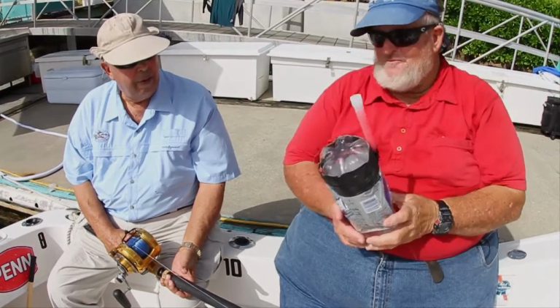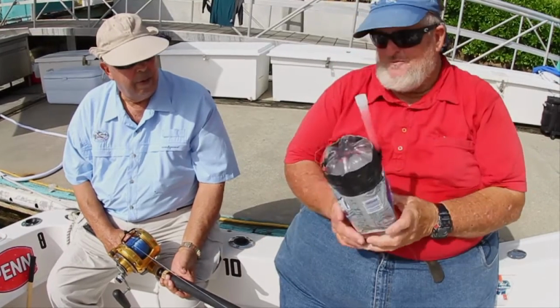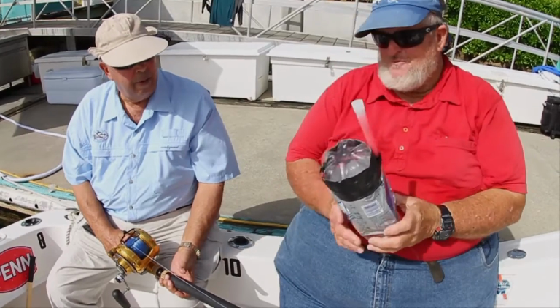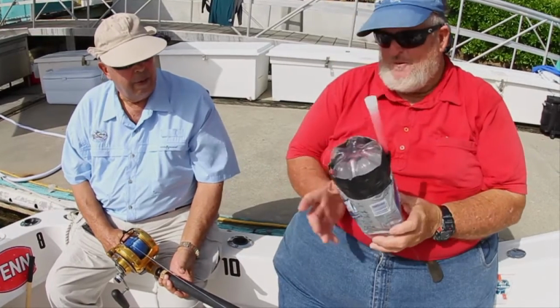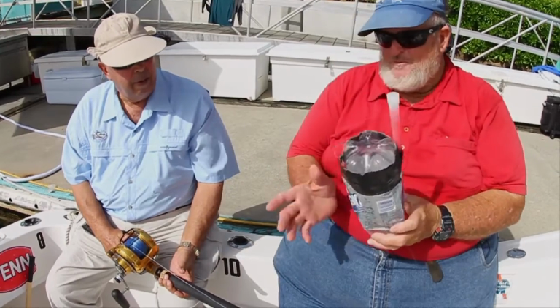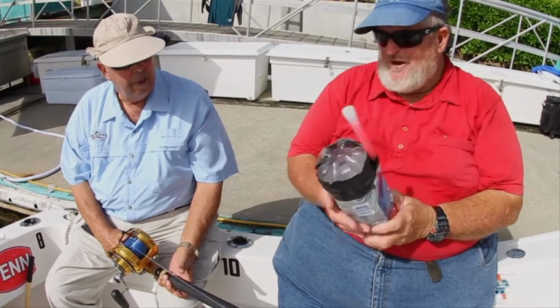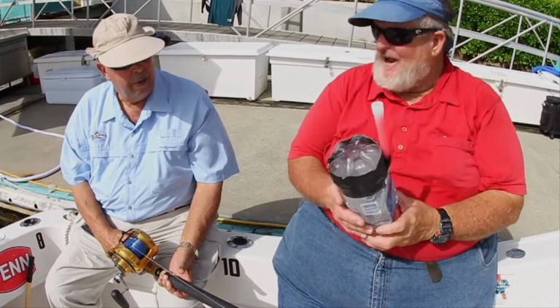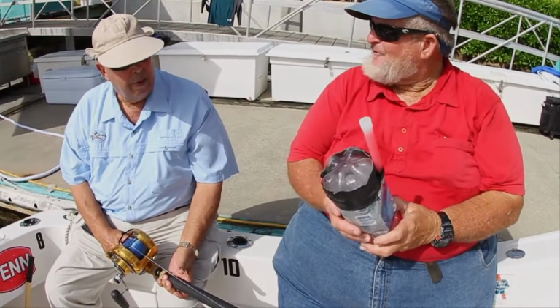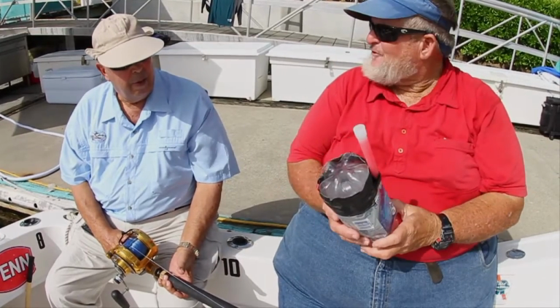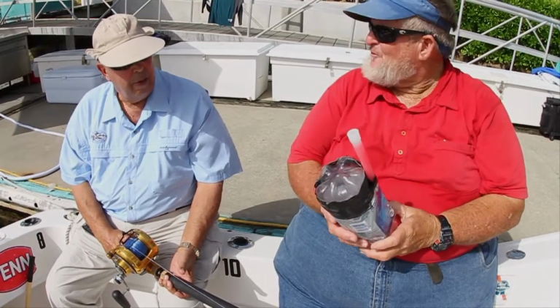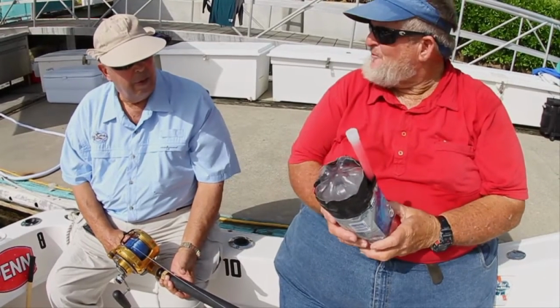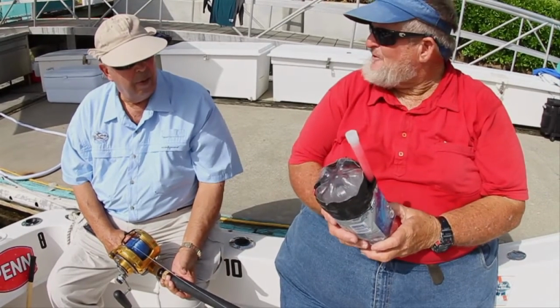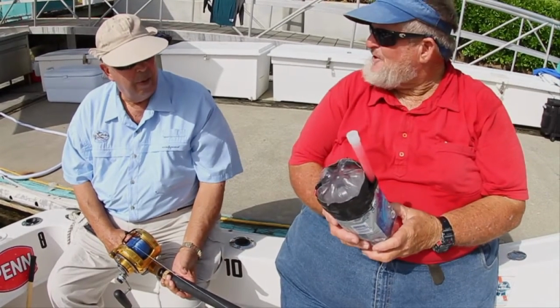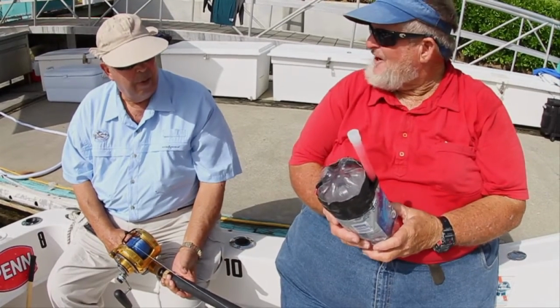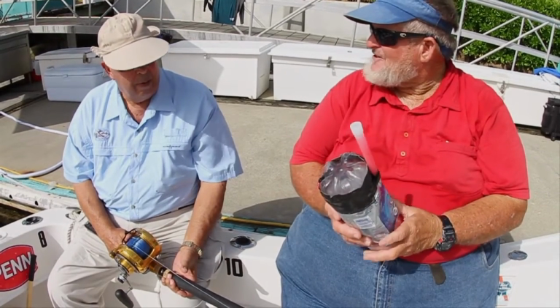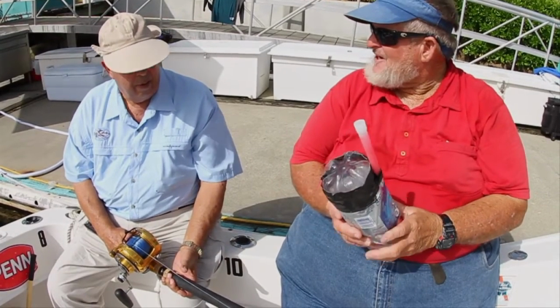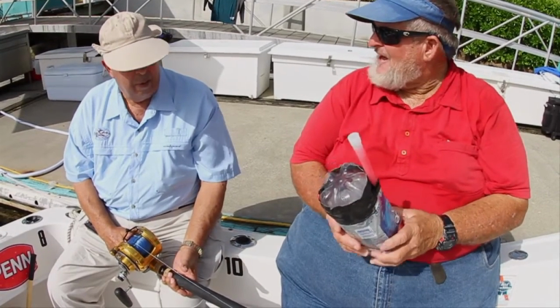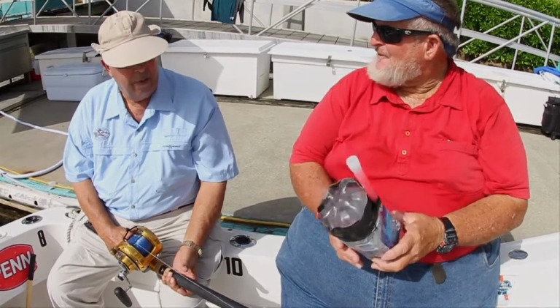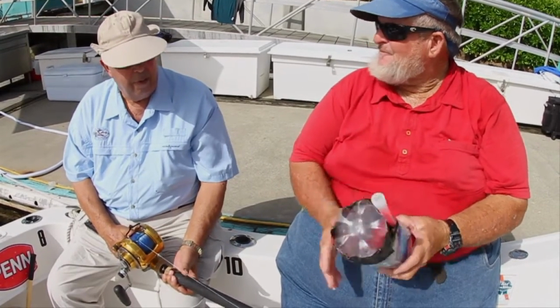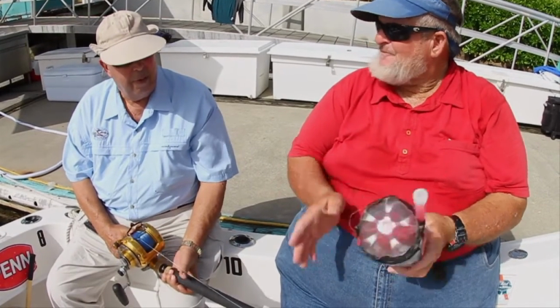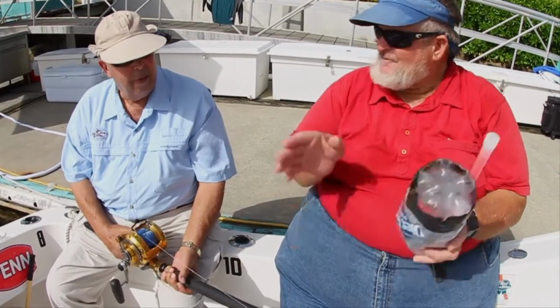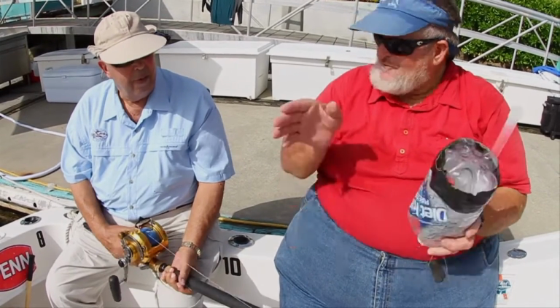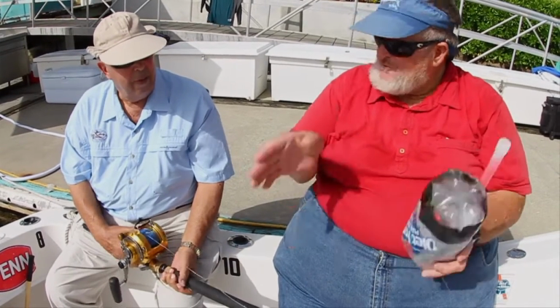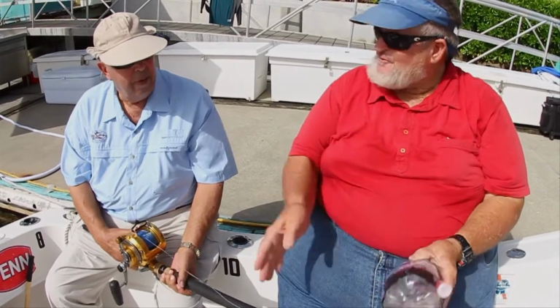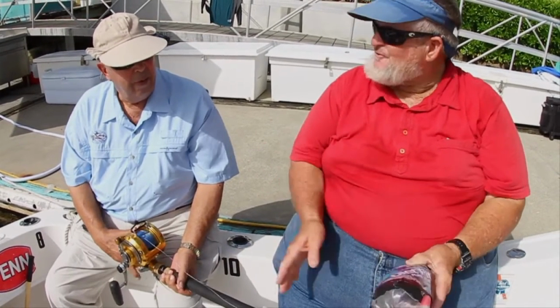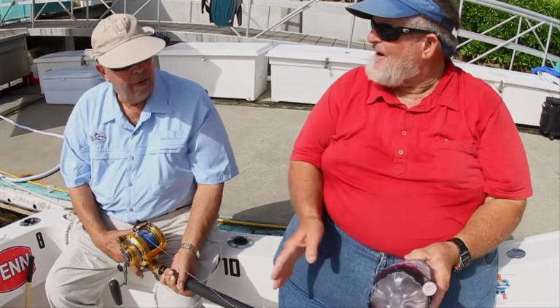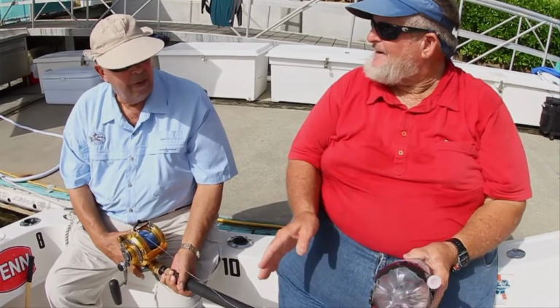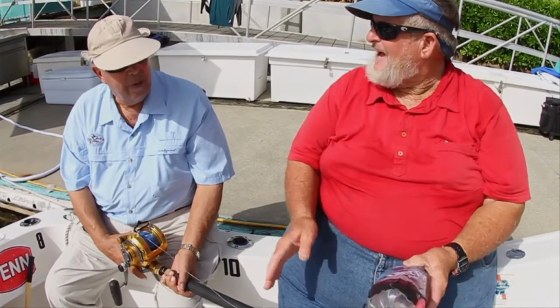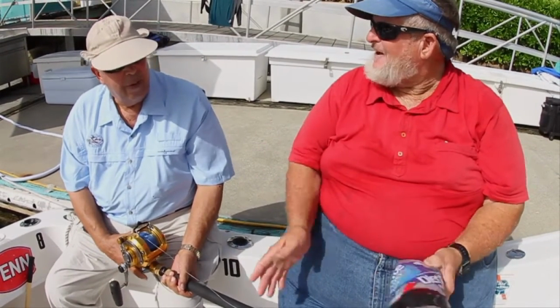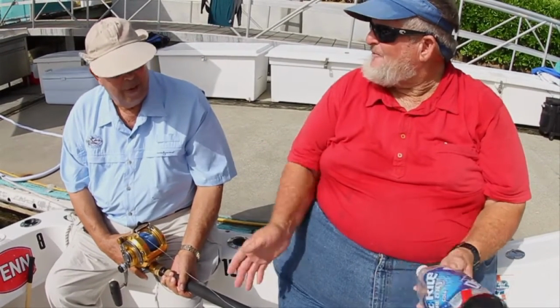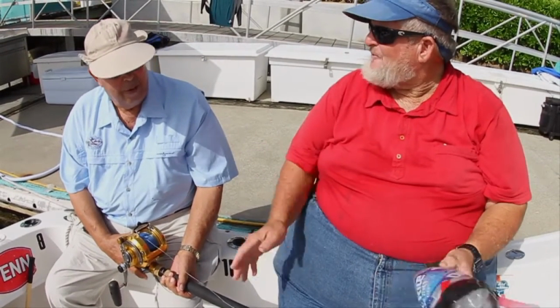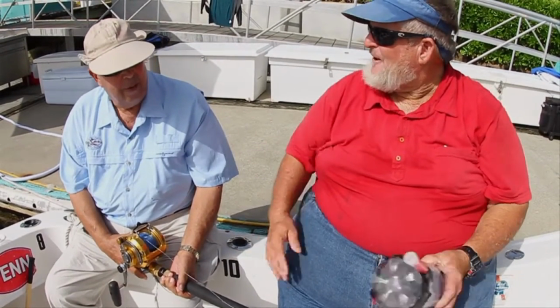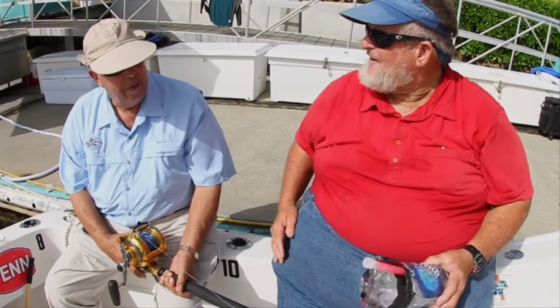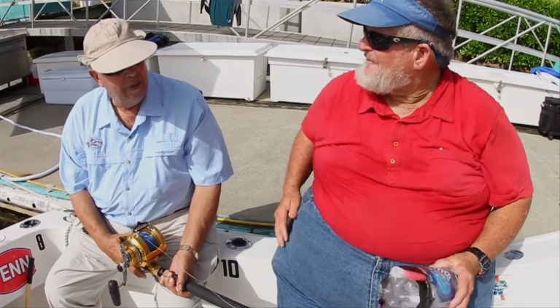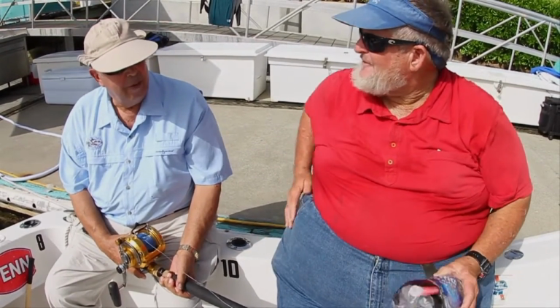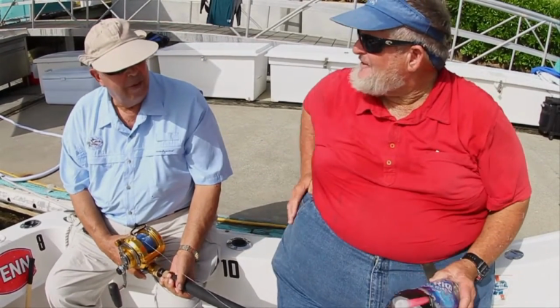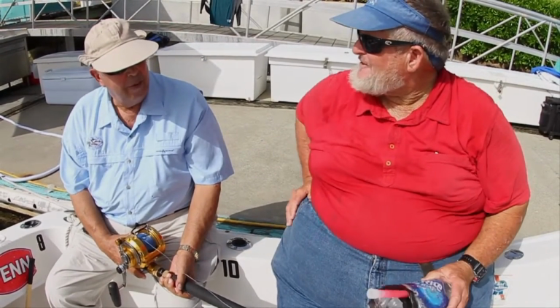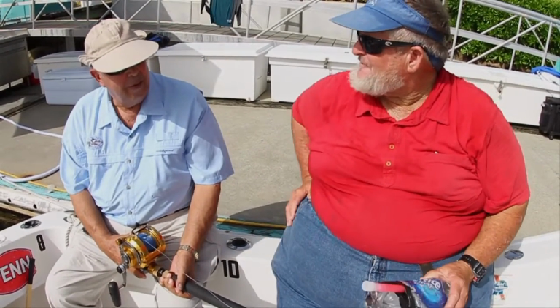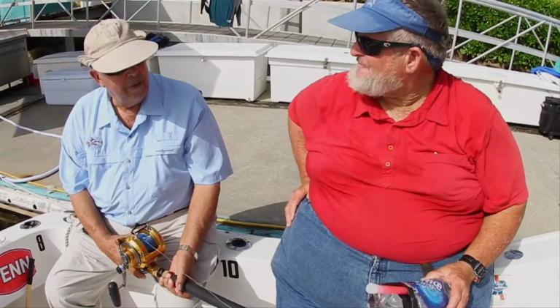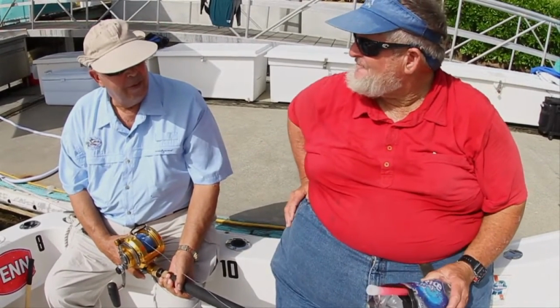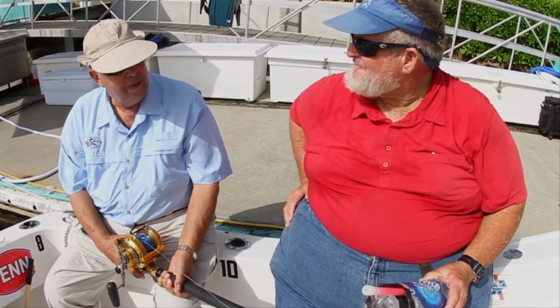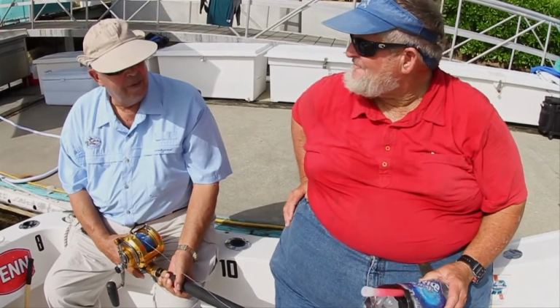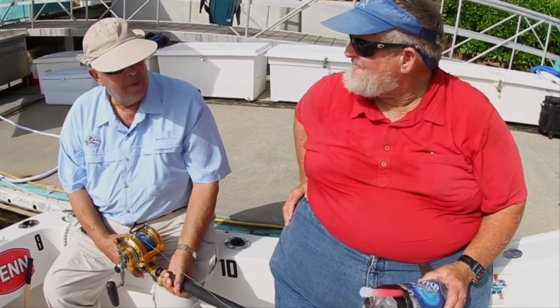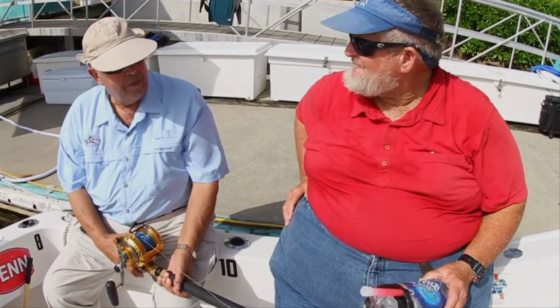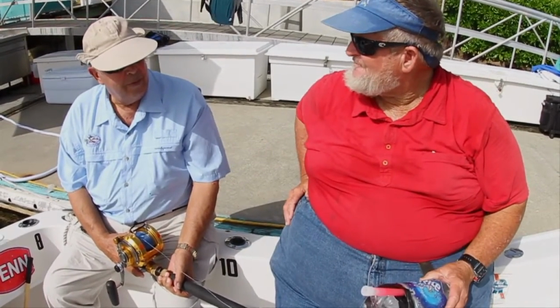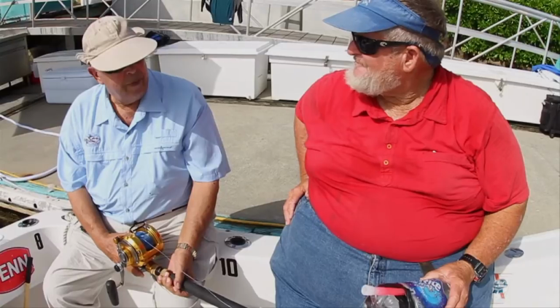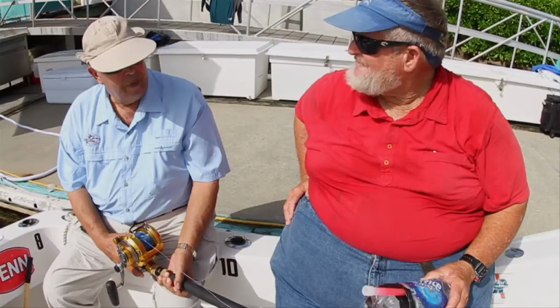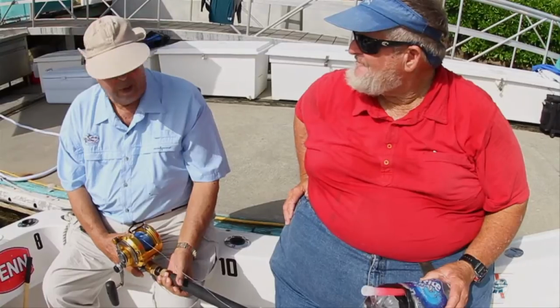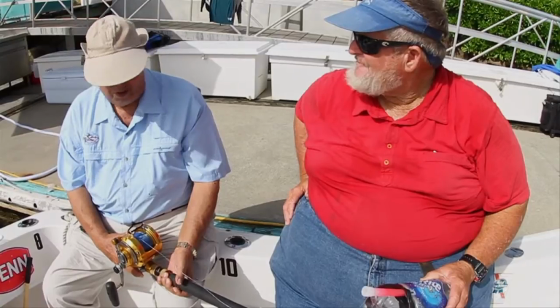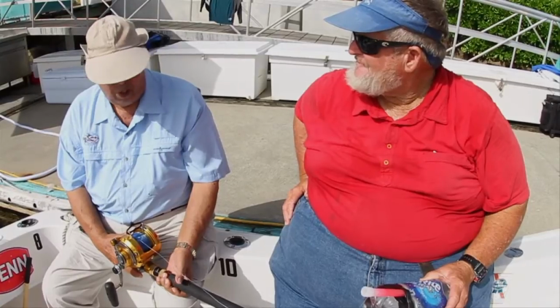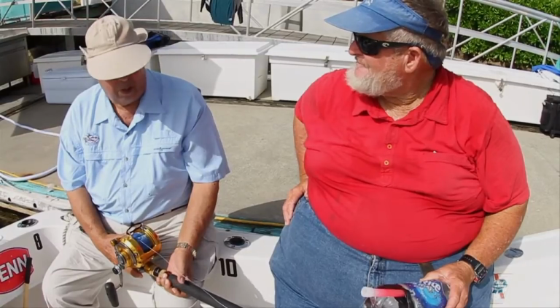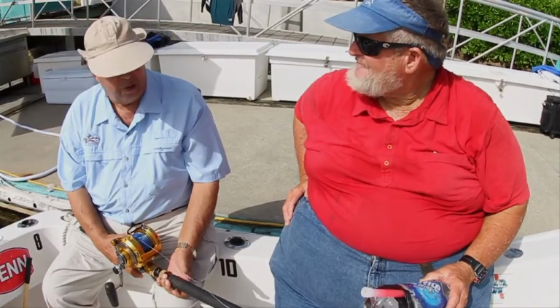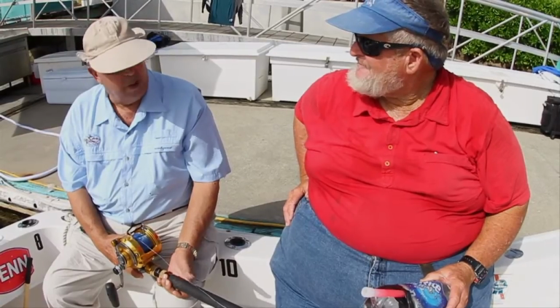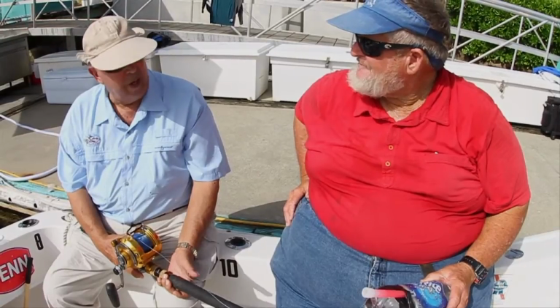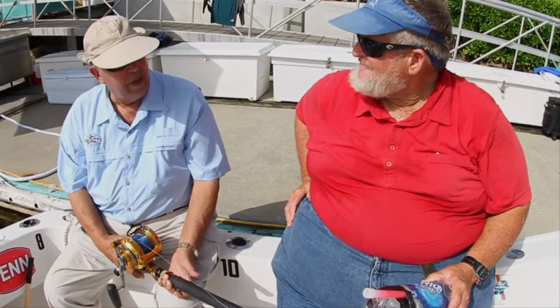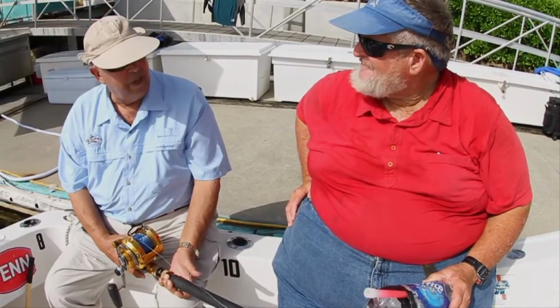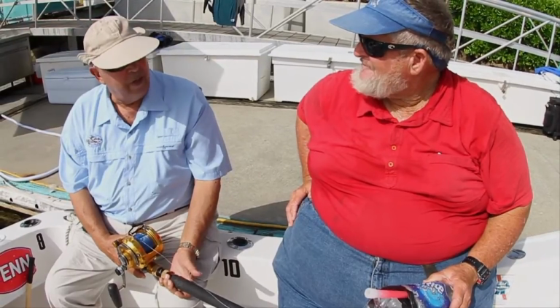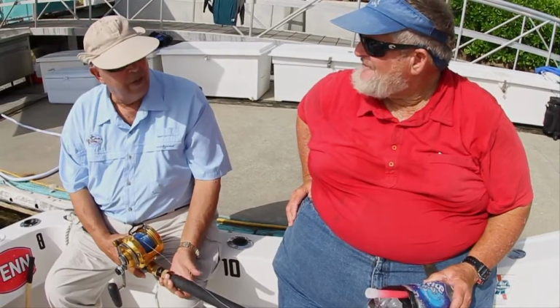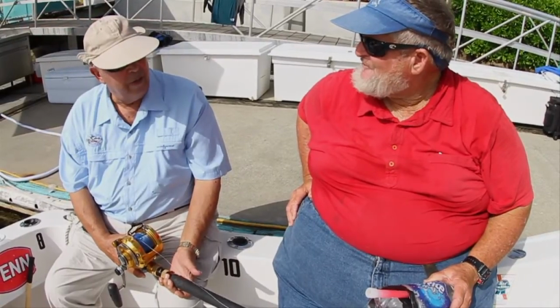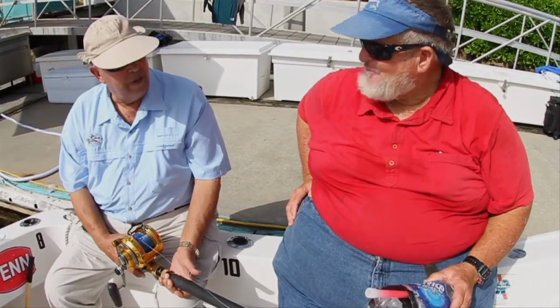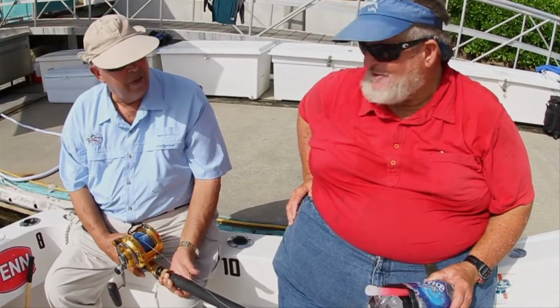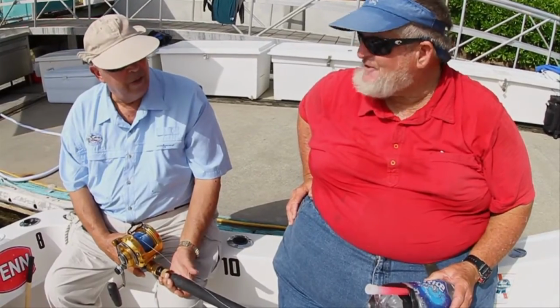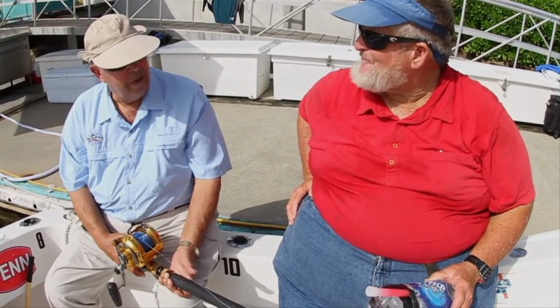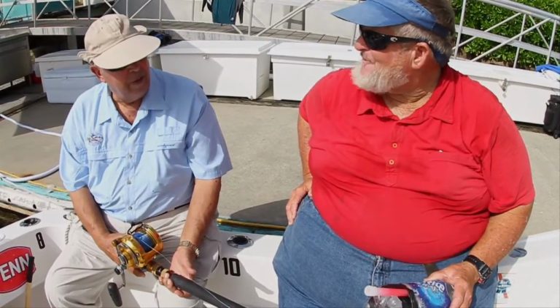We put out two with jugs on them, two straight down, and we're ready to fish. That sounds great. It's pretty simple.